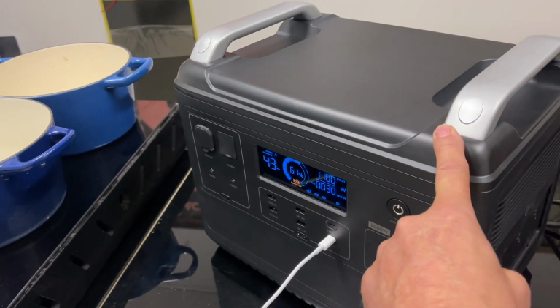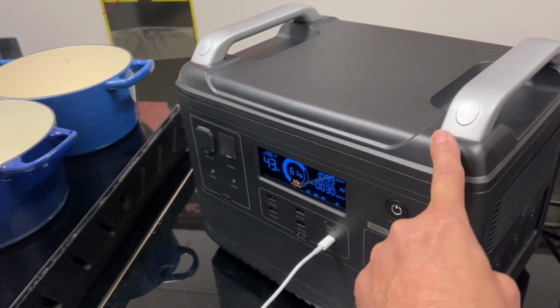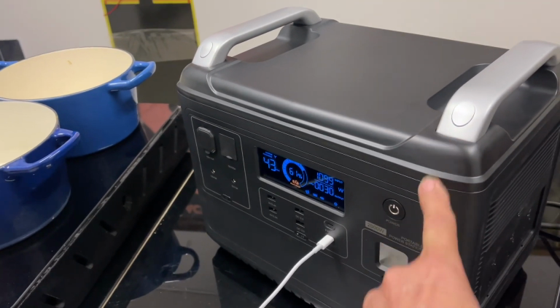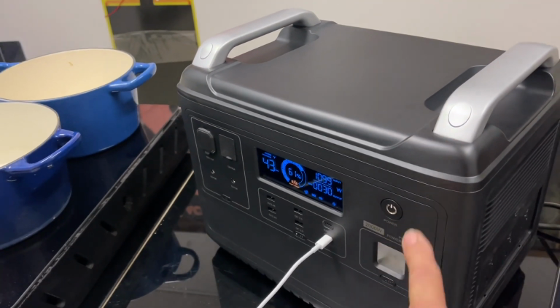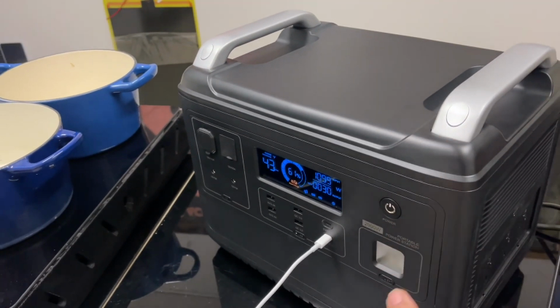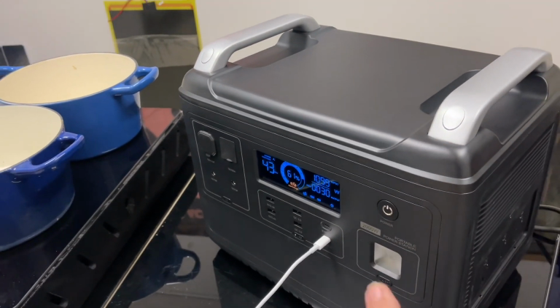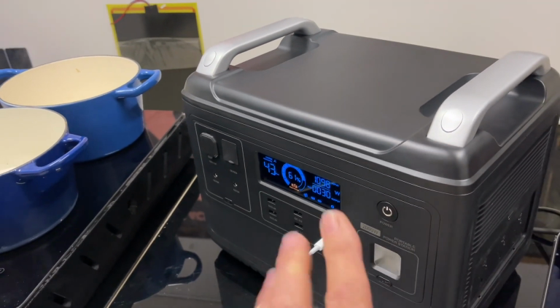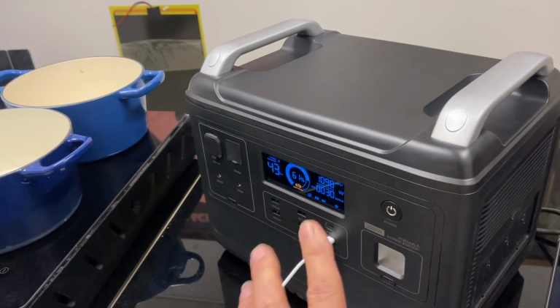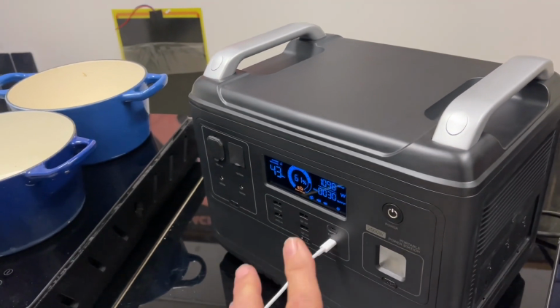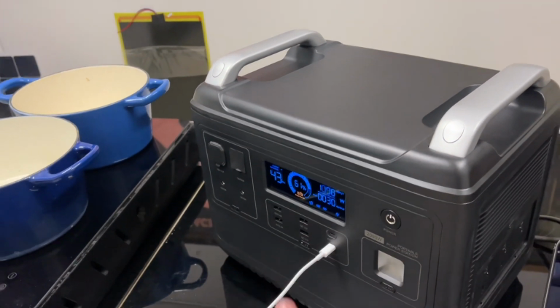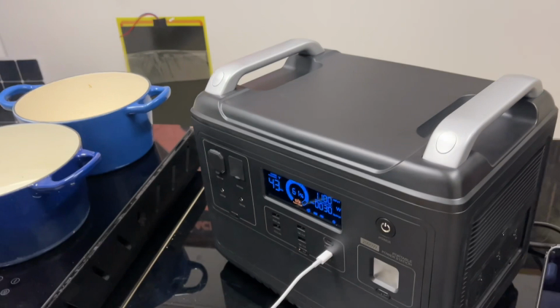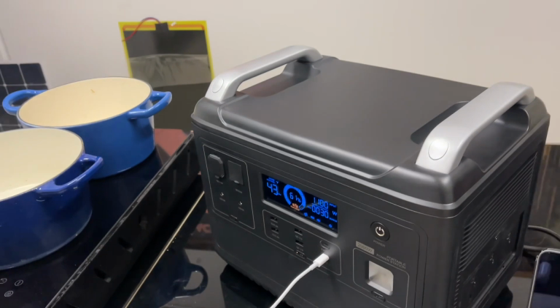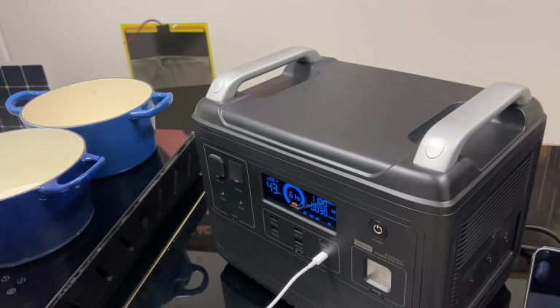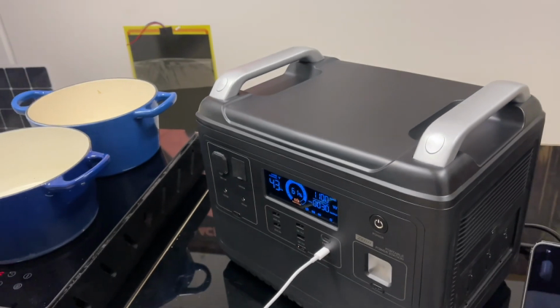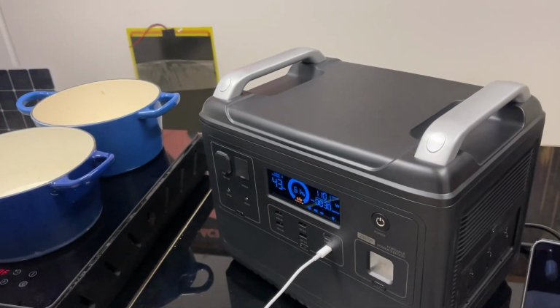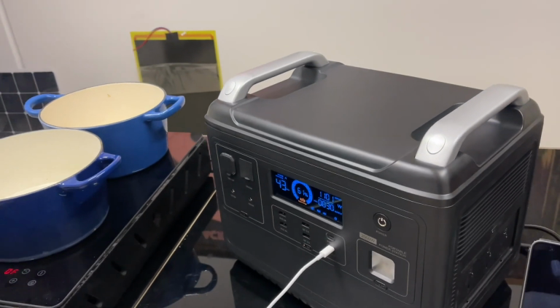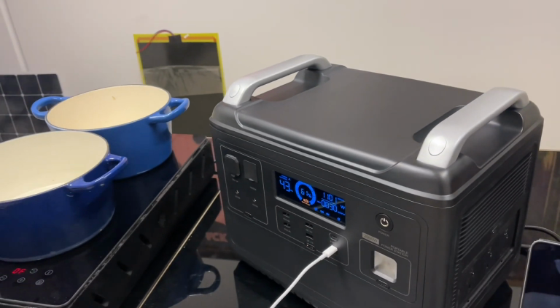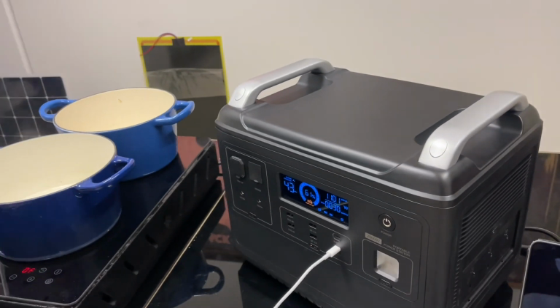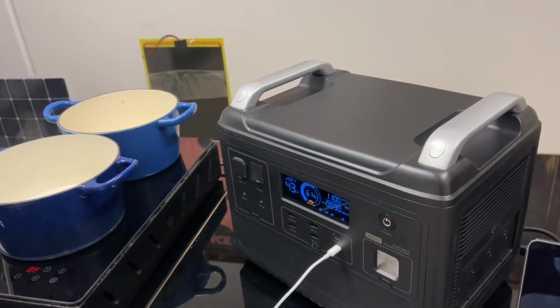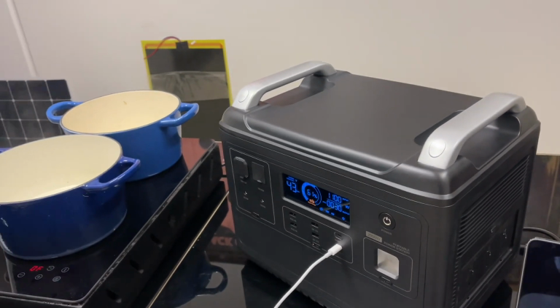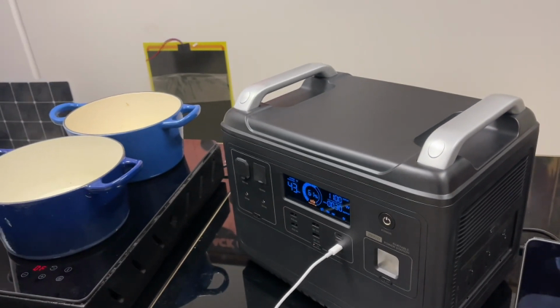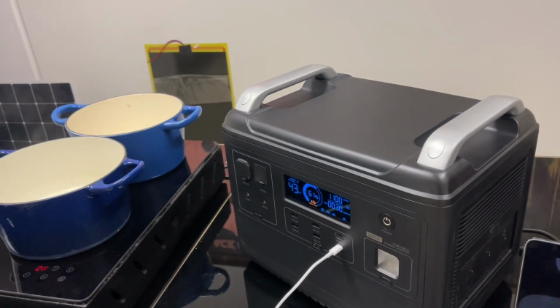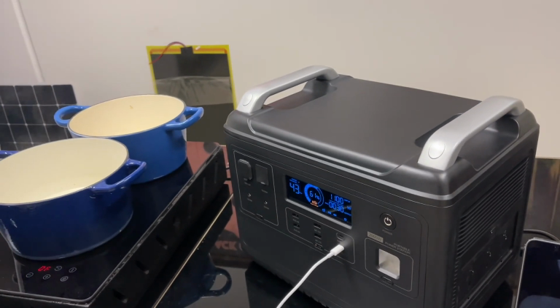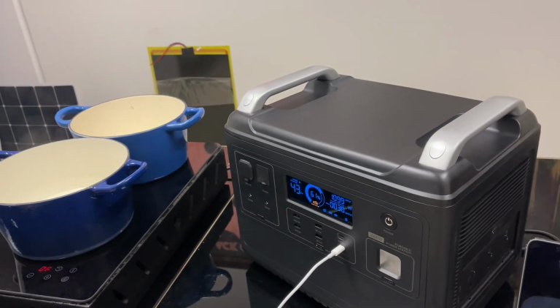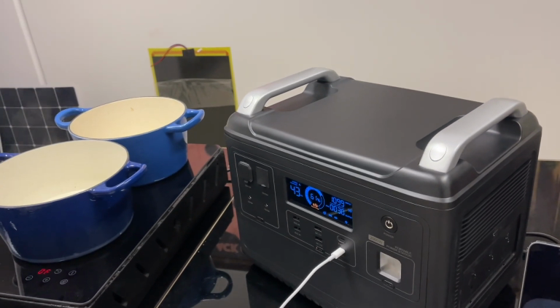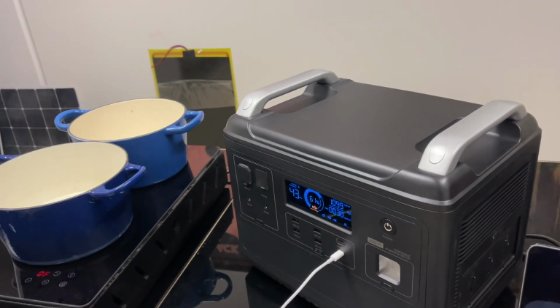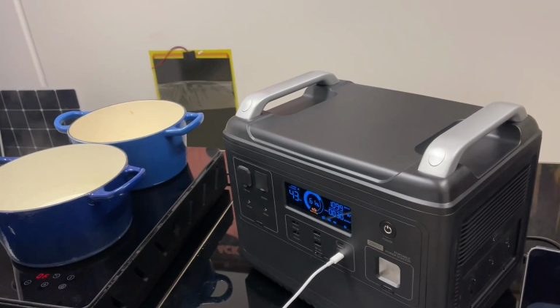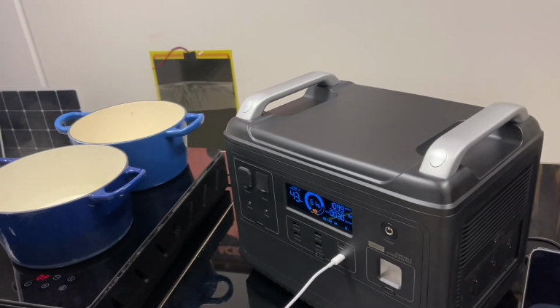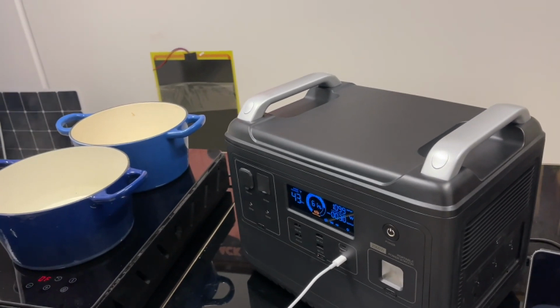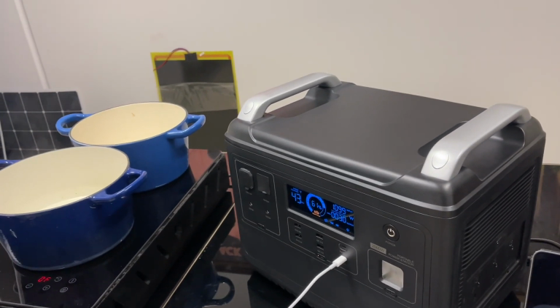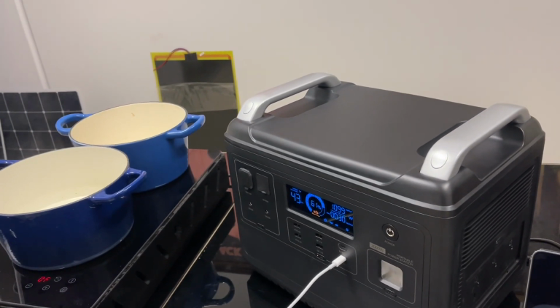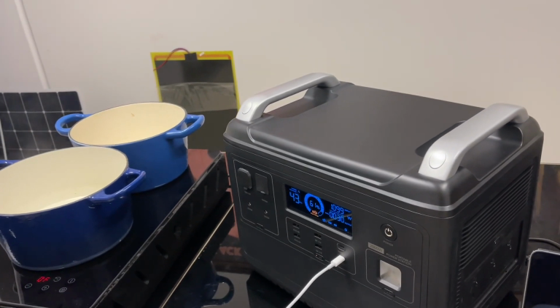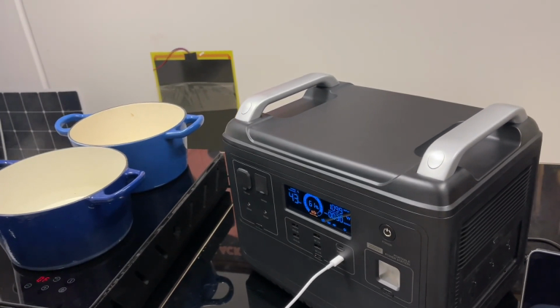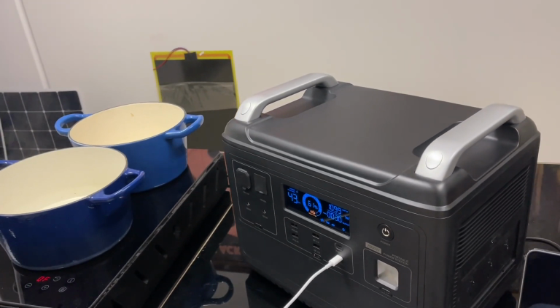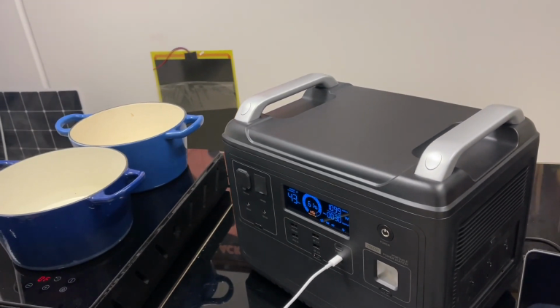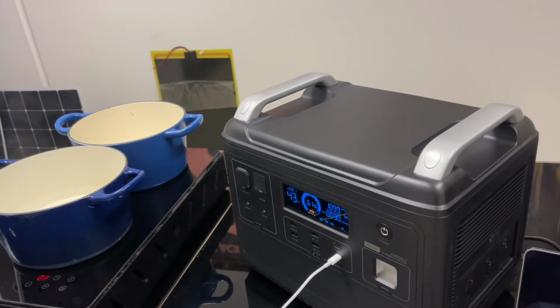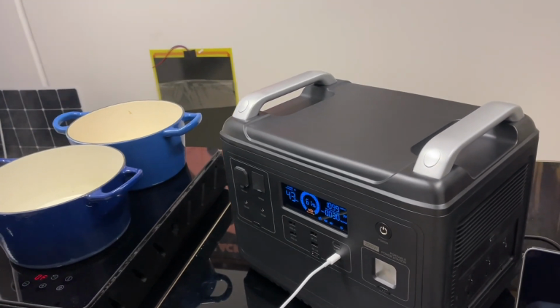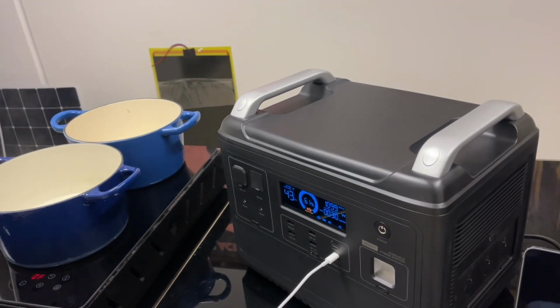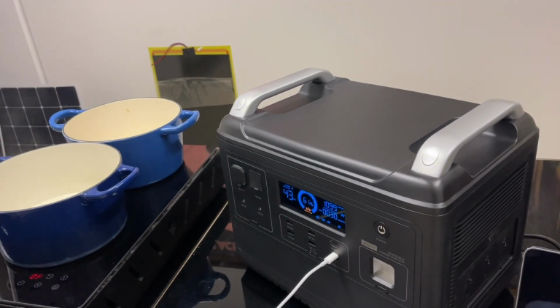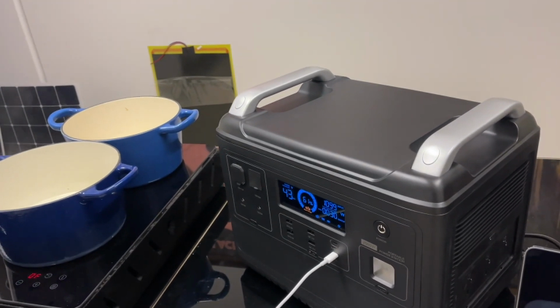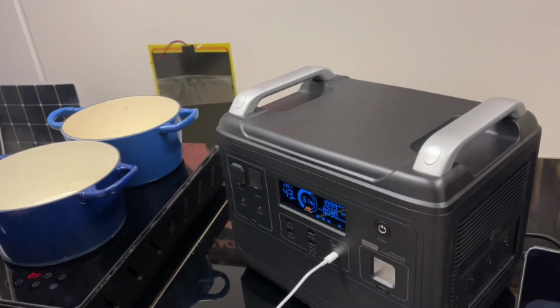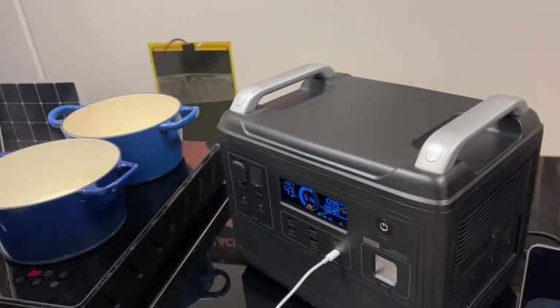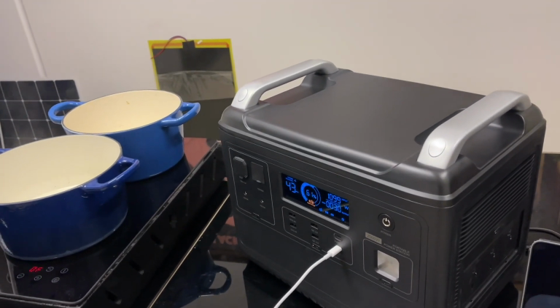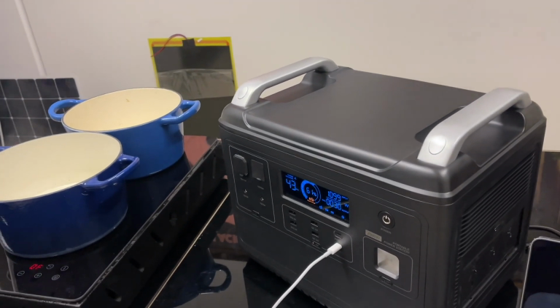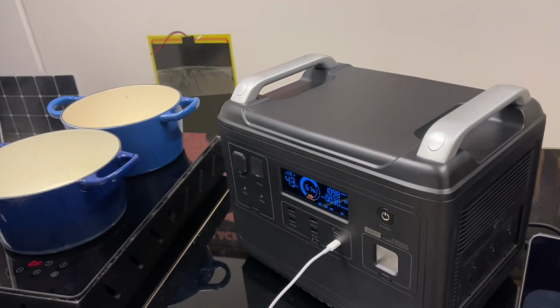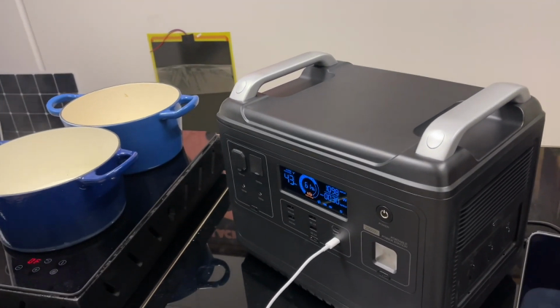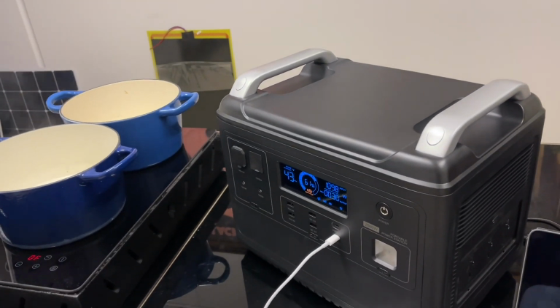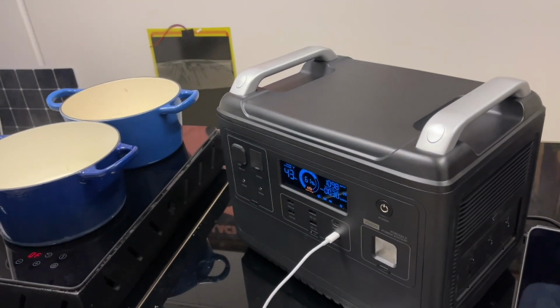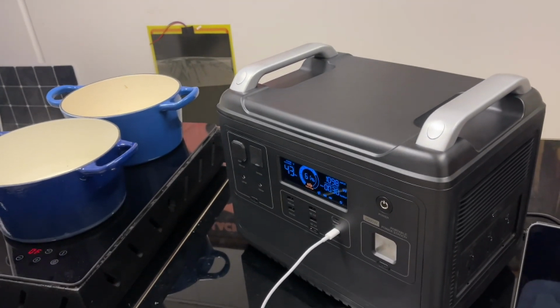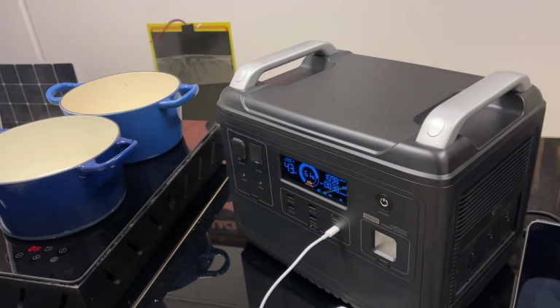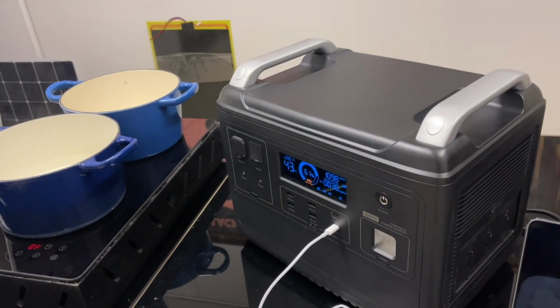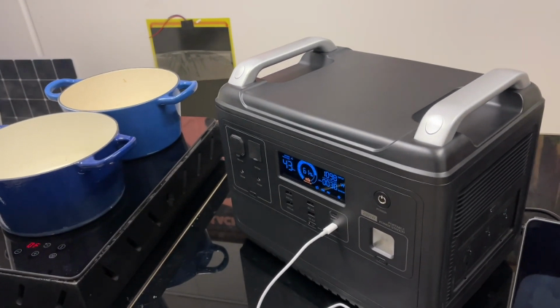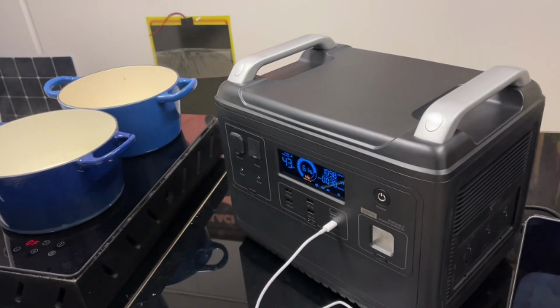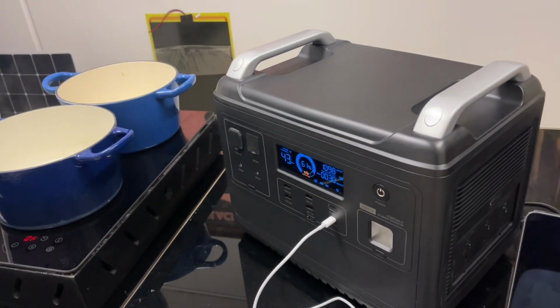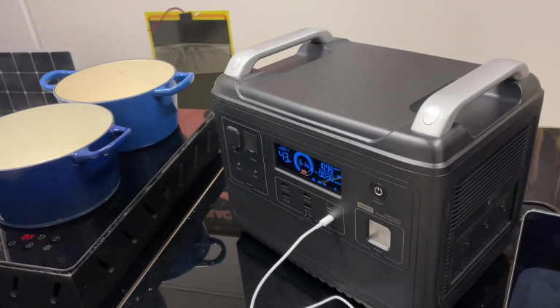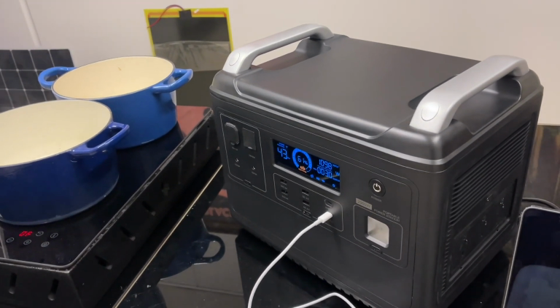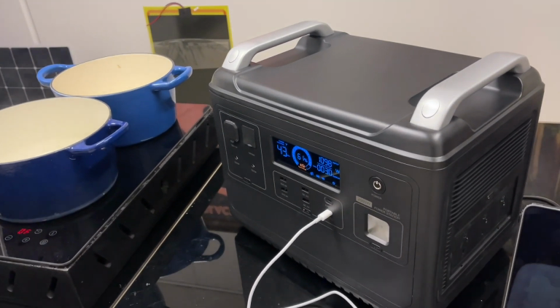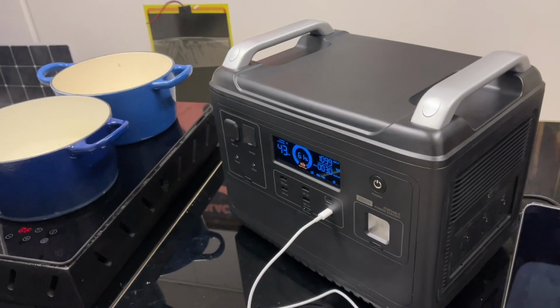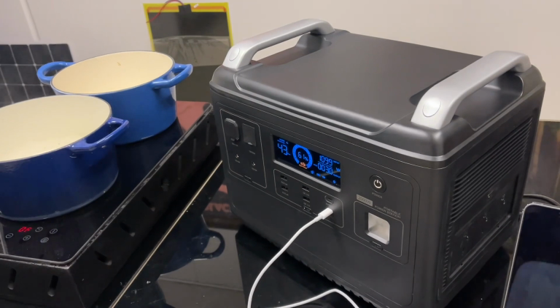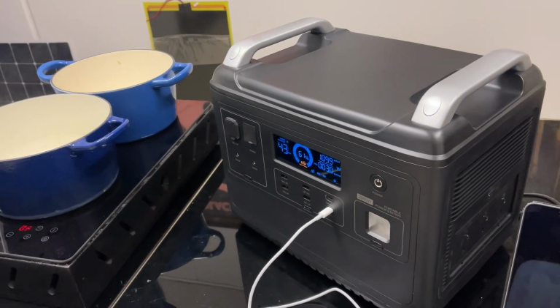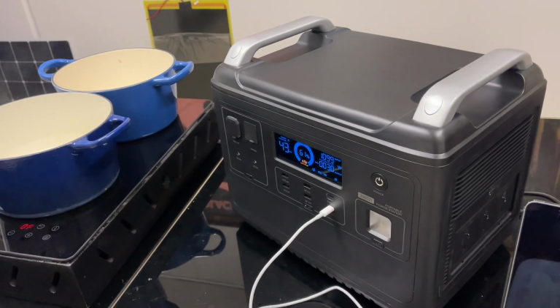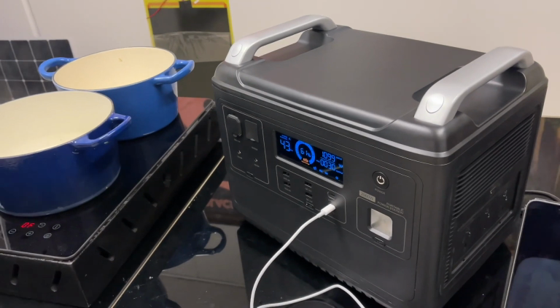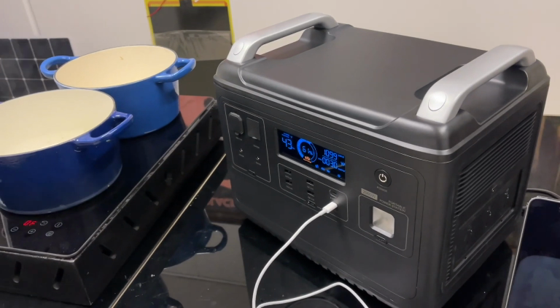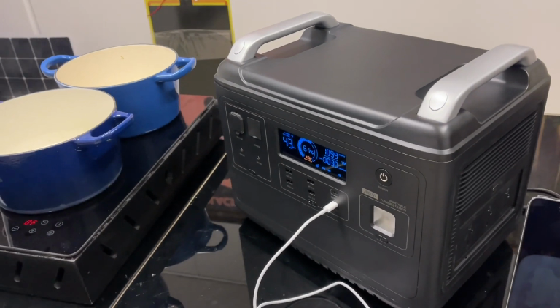And it's that fast replenishment power that's the signature with Safari, and that's what we've got with this product. How good's that?